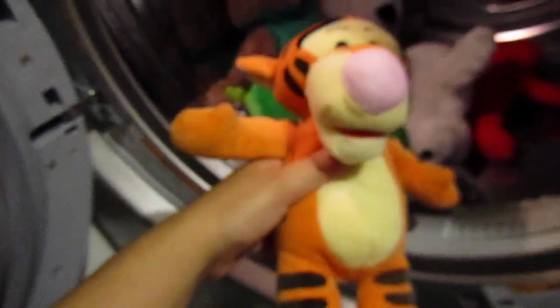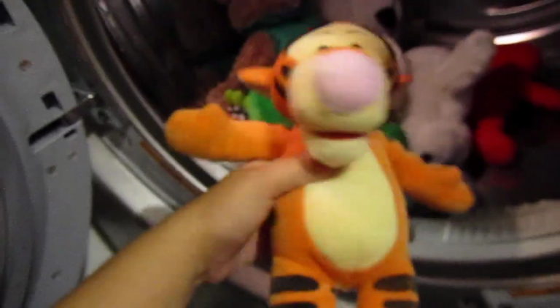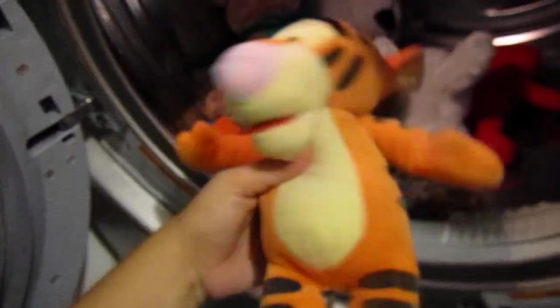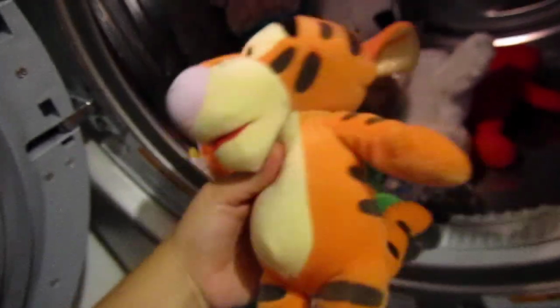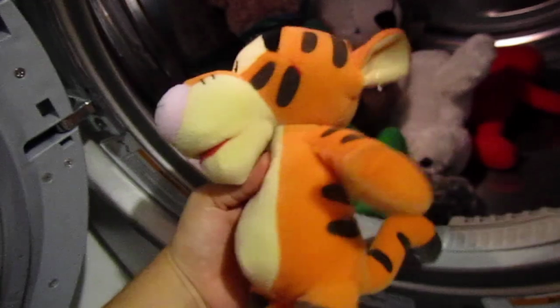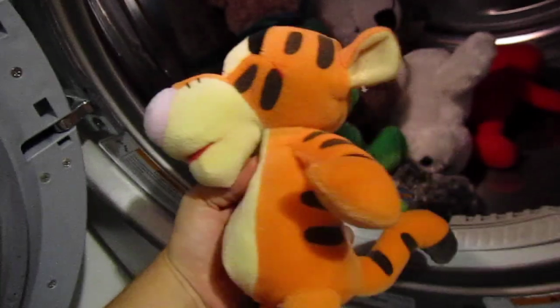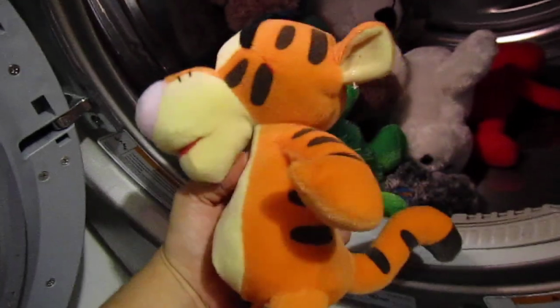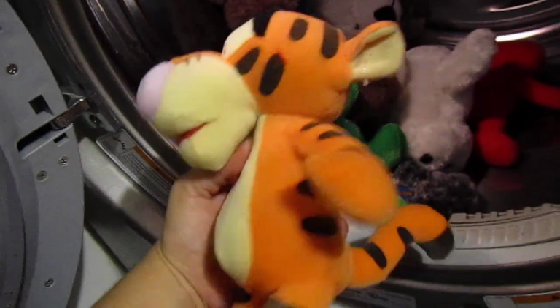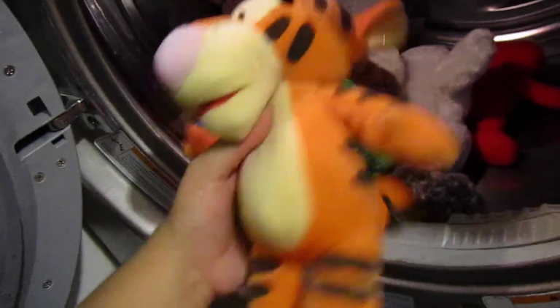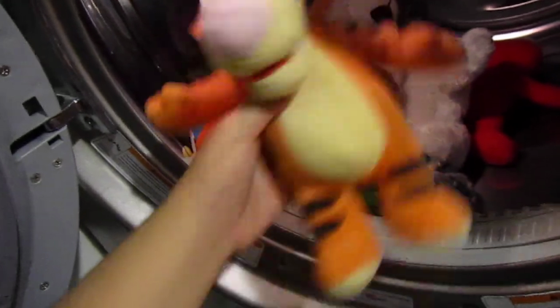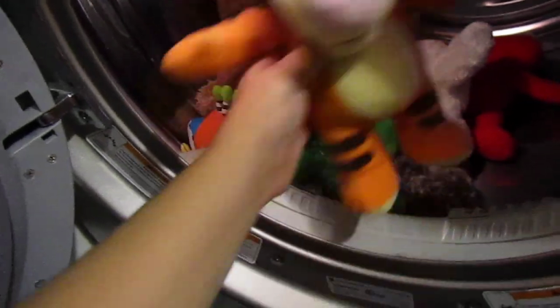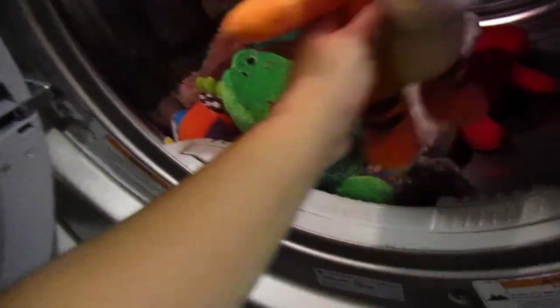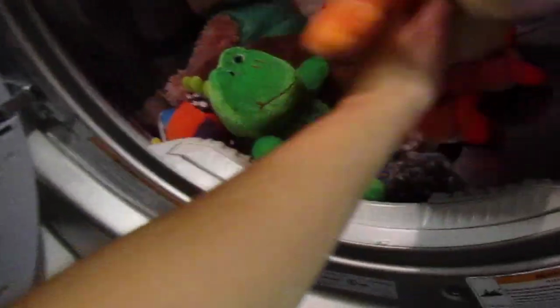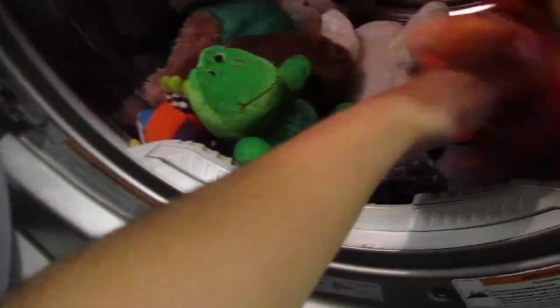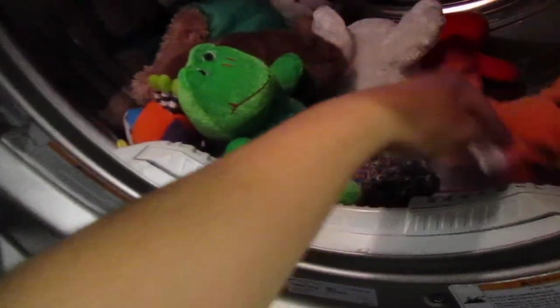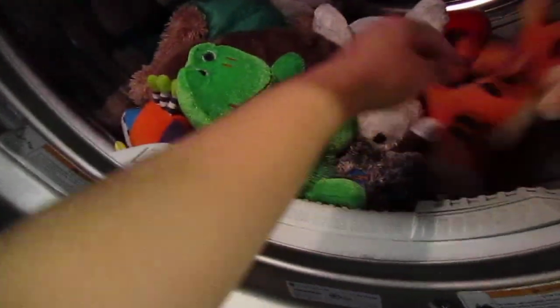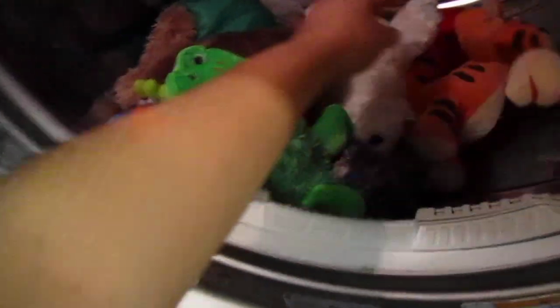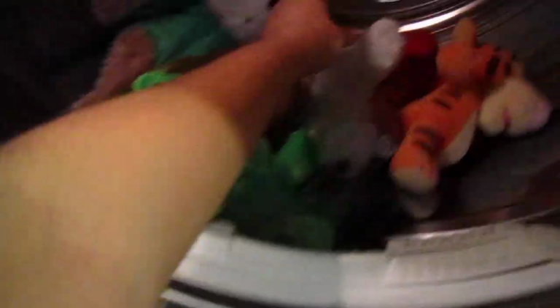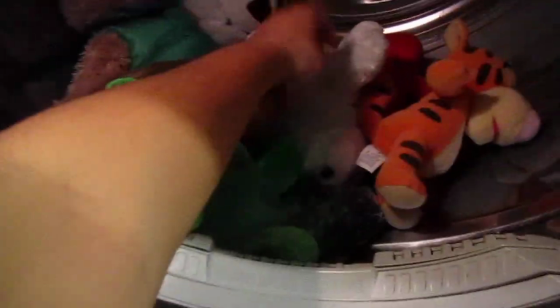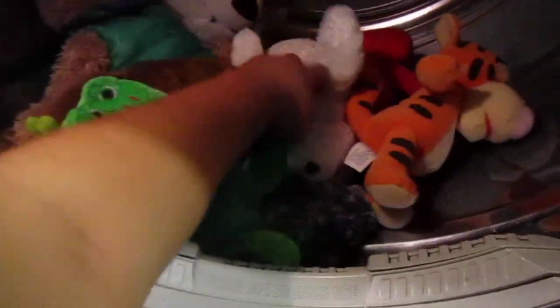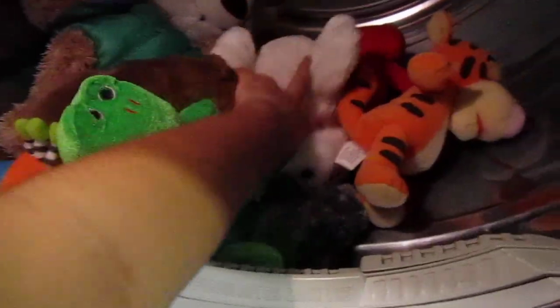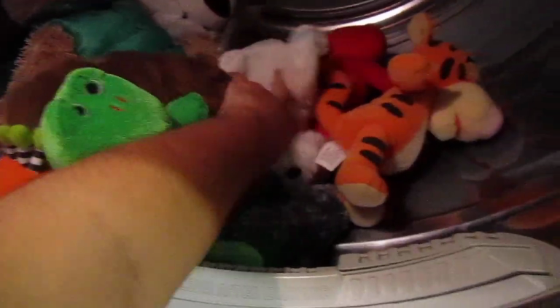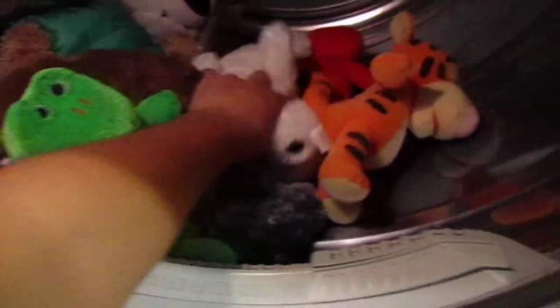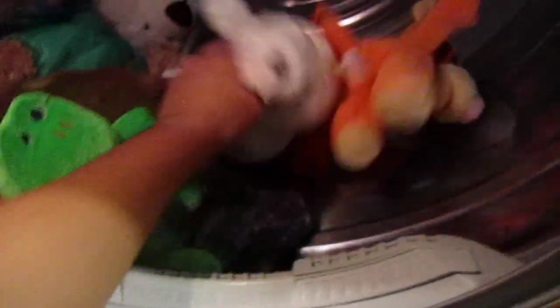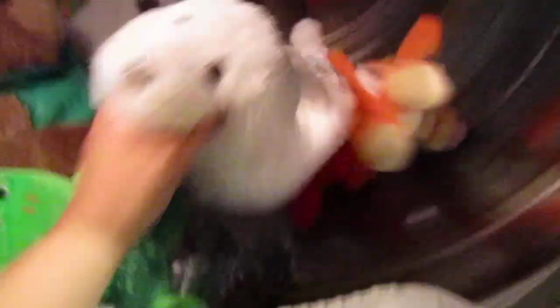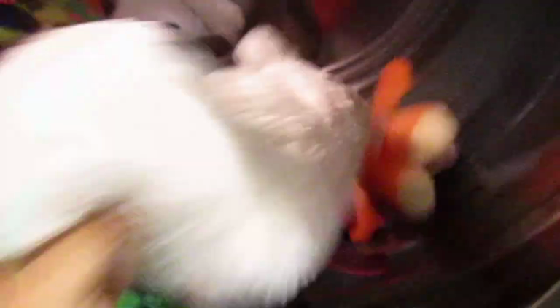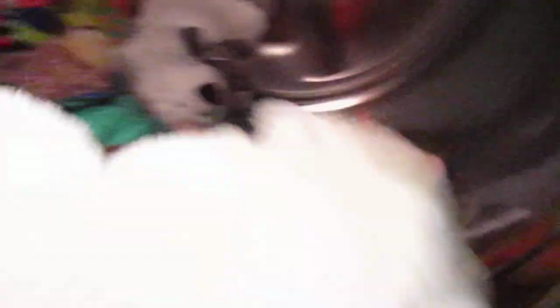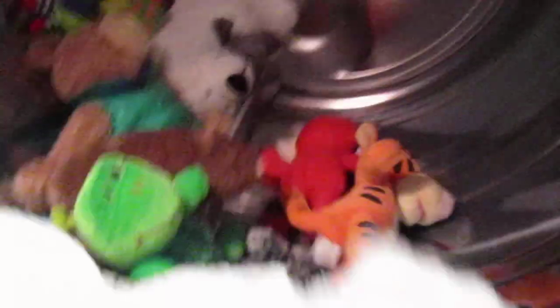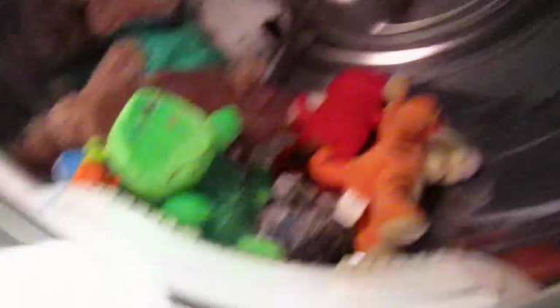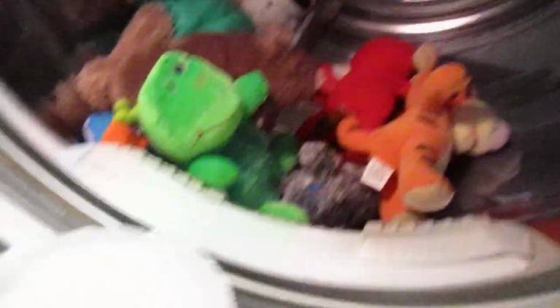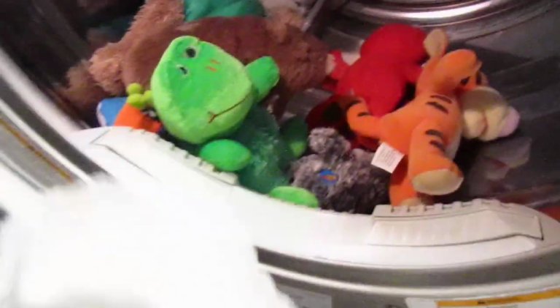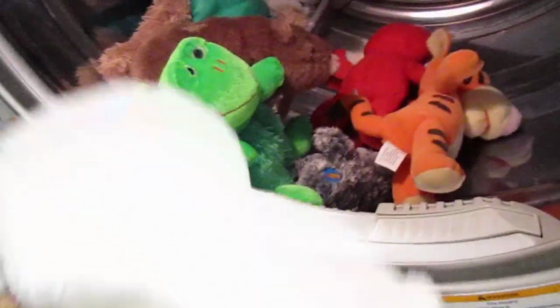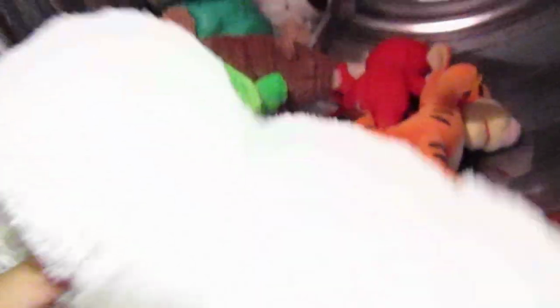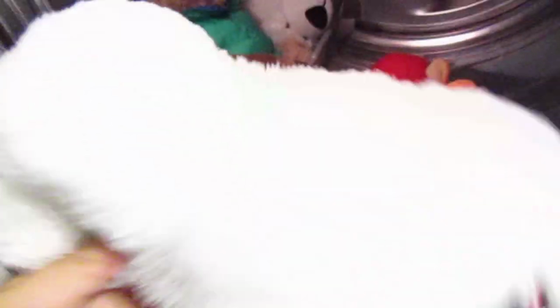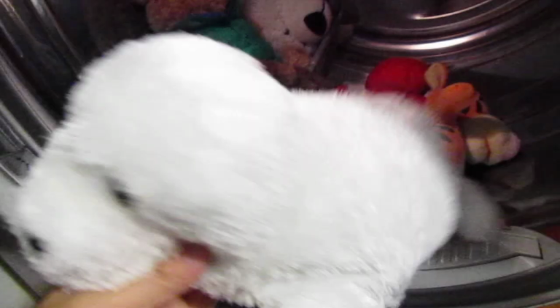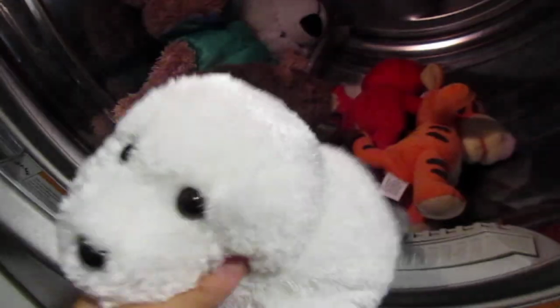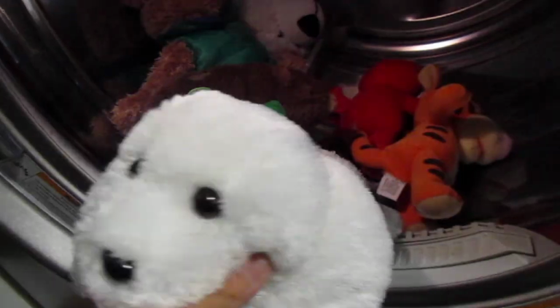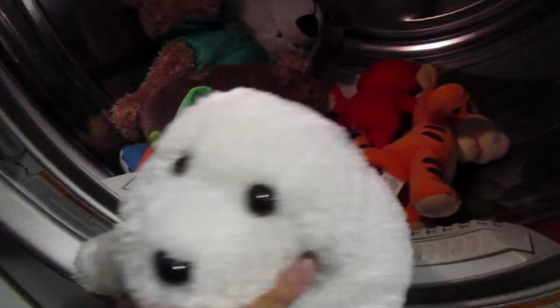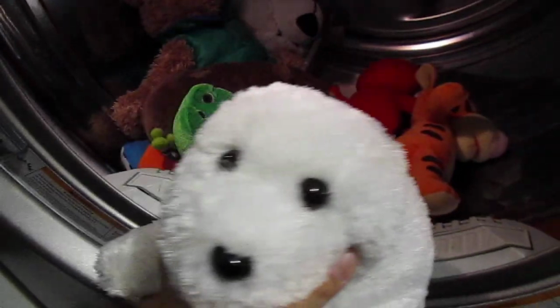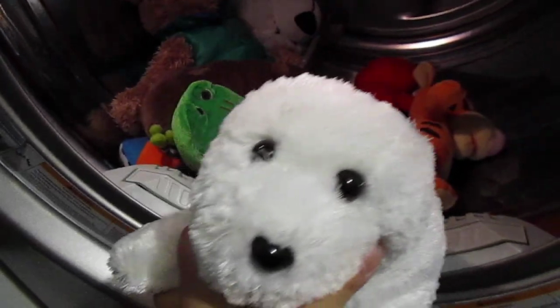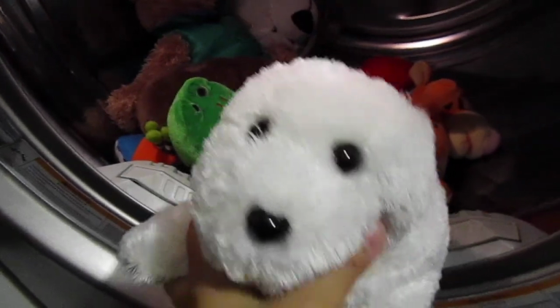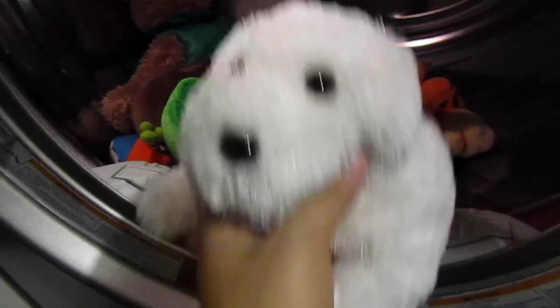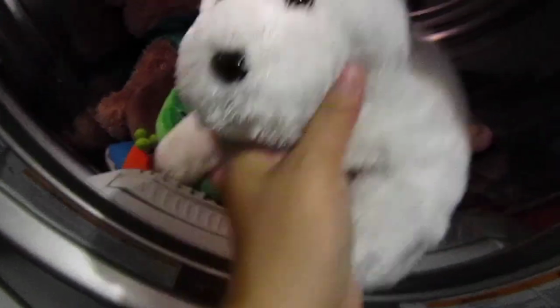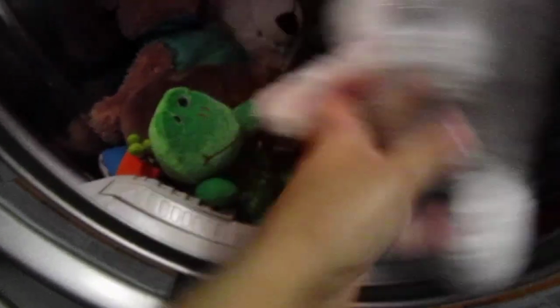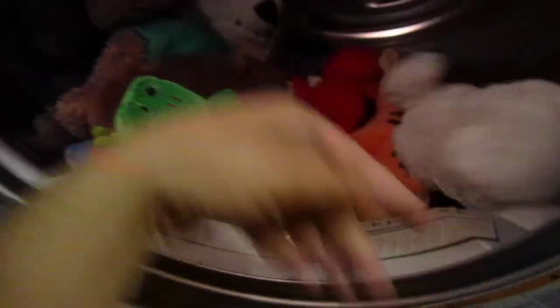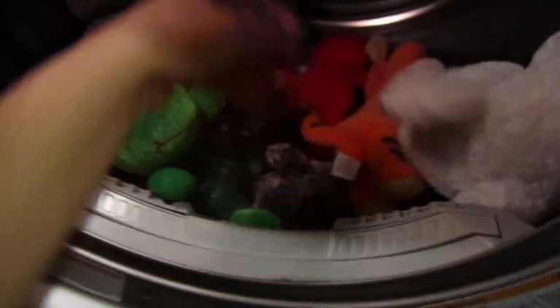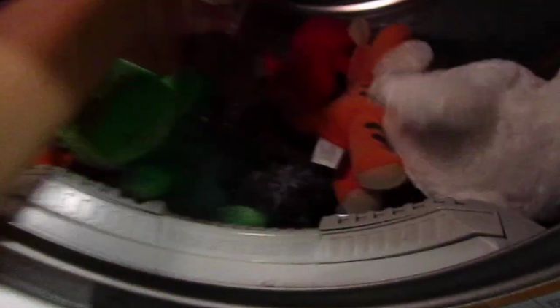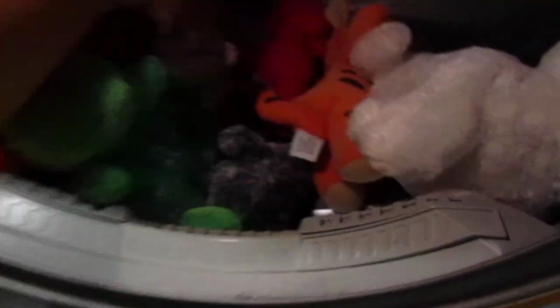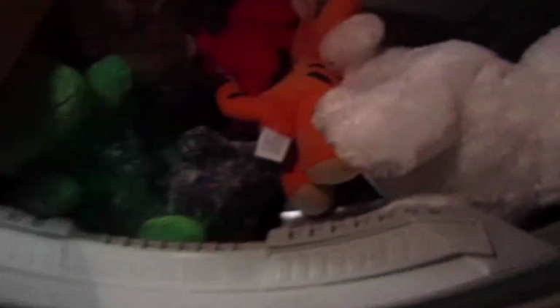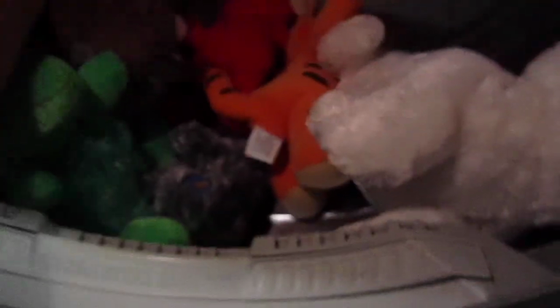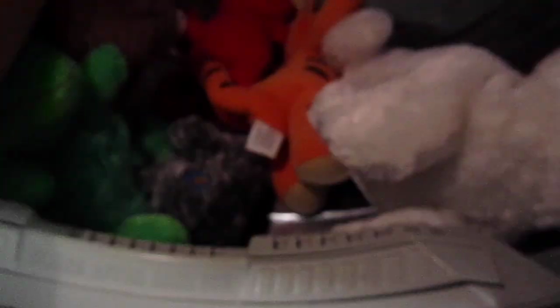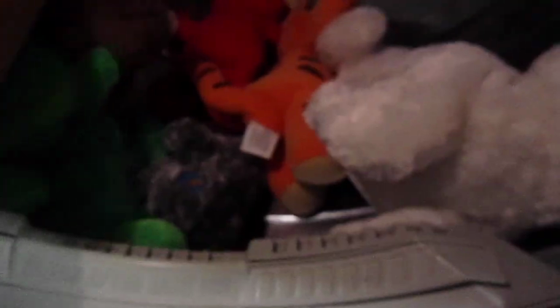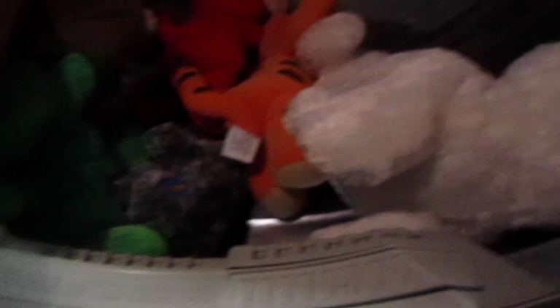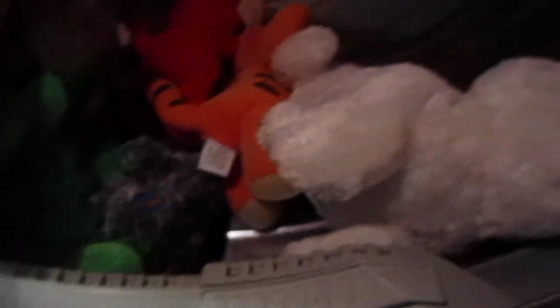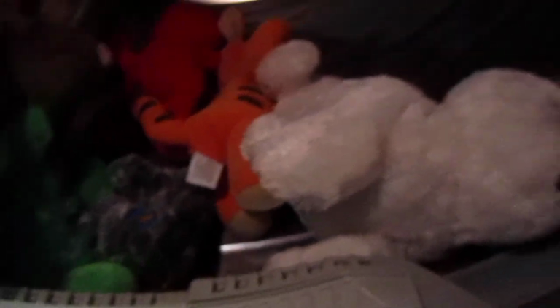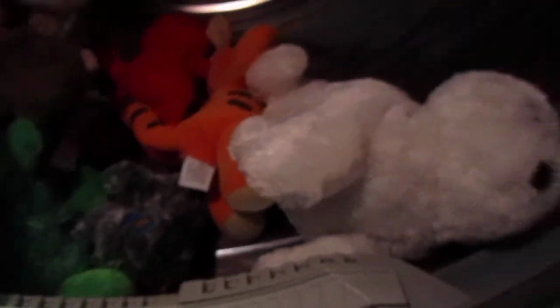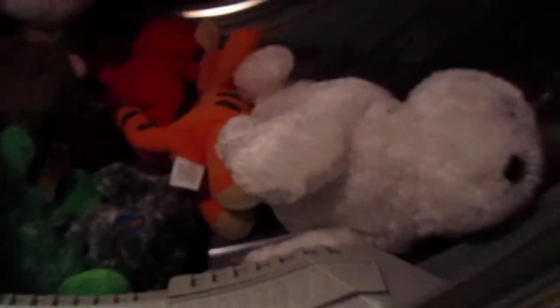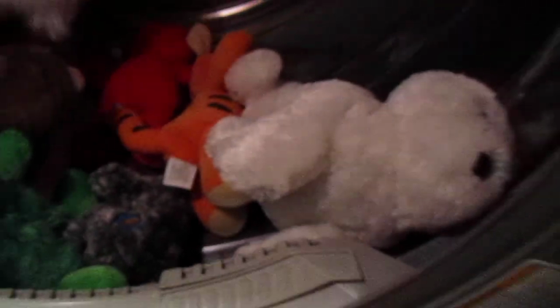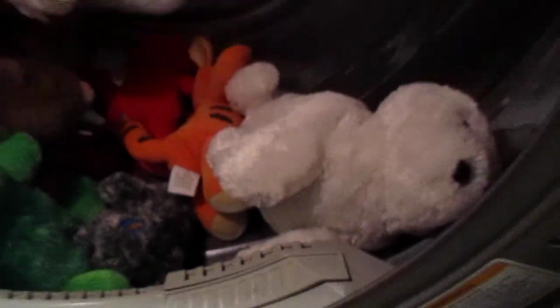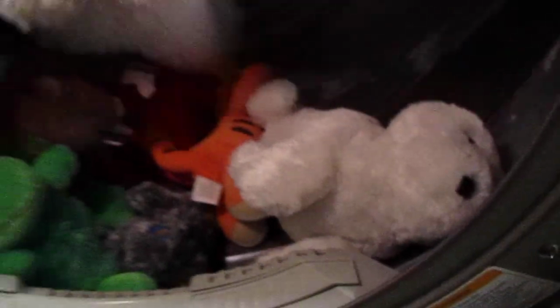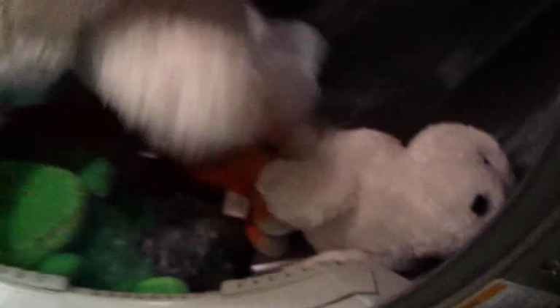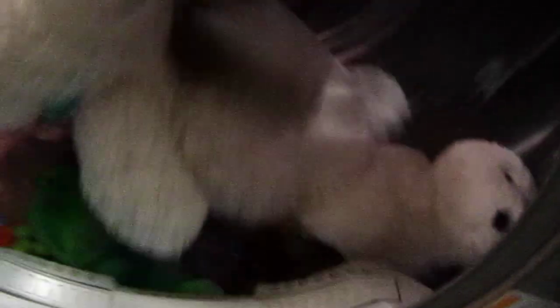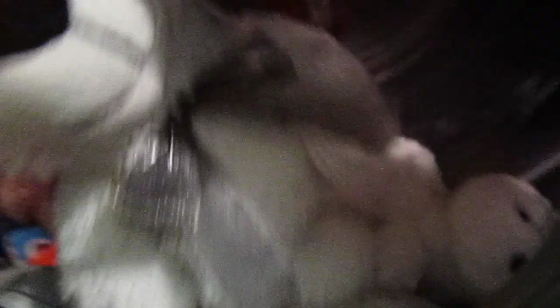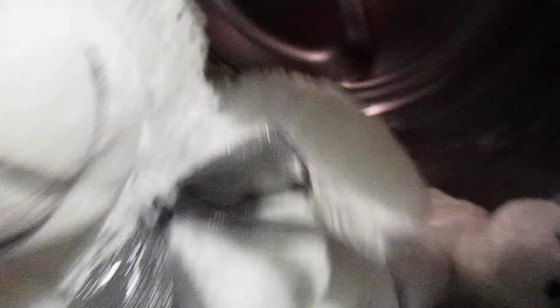Here's the finished product — nice, clean, and fluffy. Even the white one came out great. Even the older bear looks fresh.